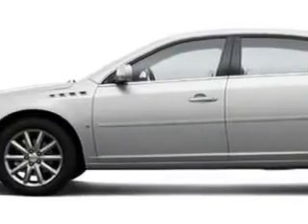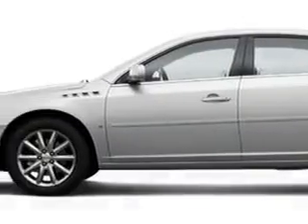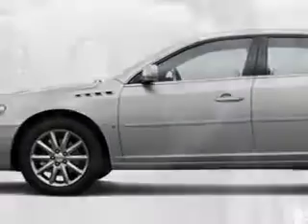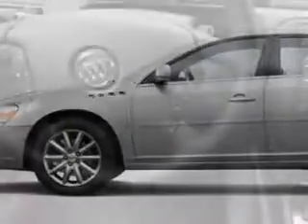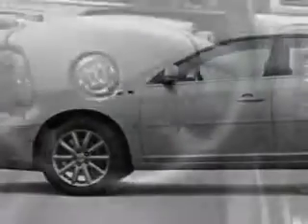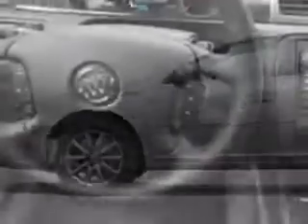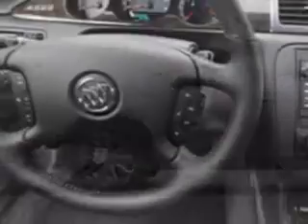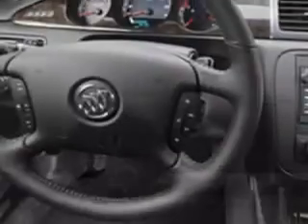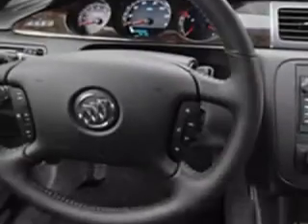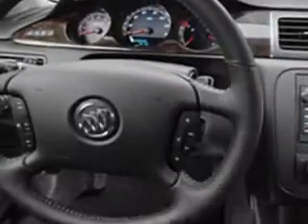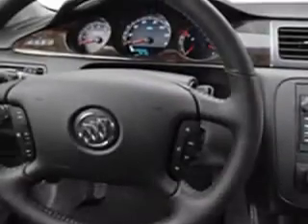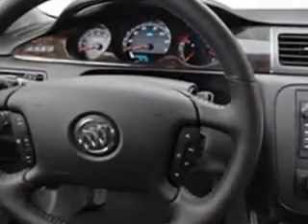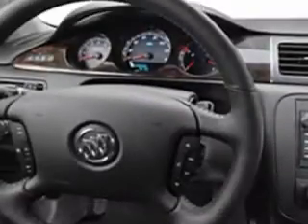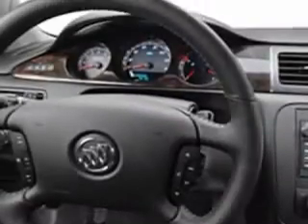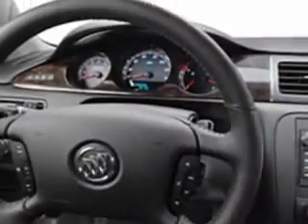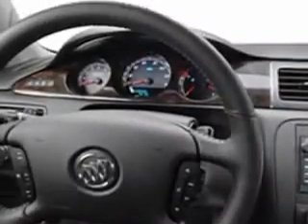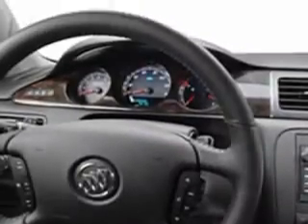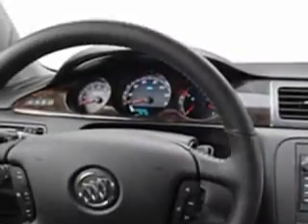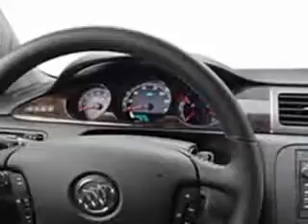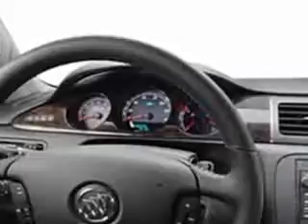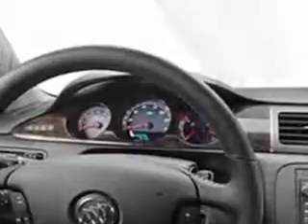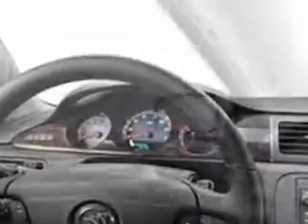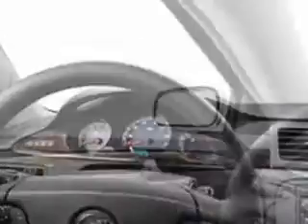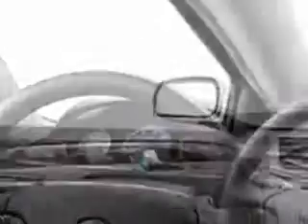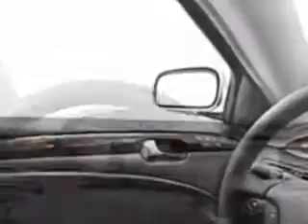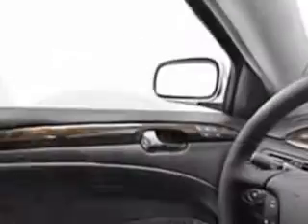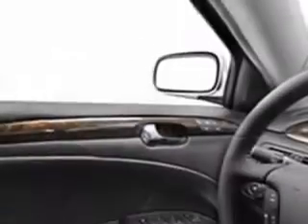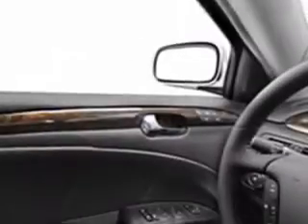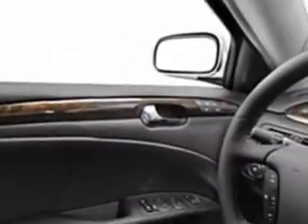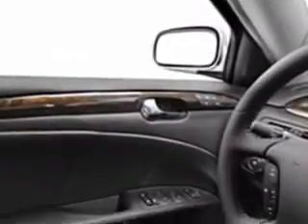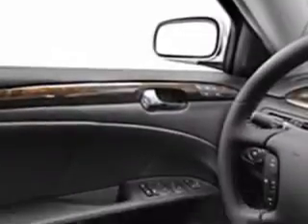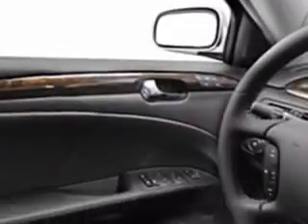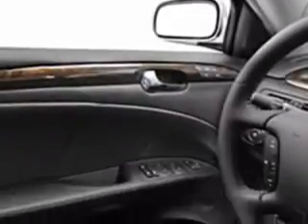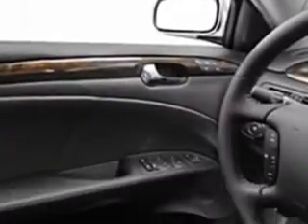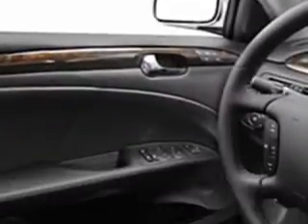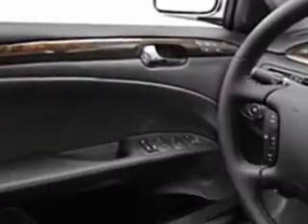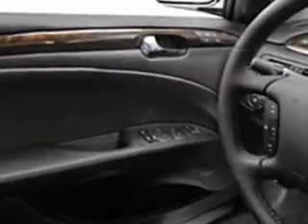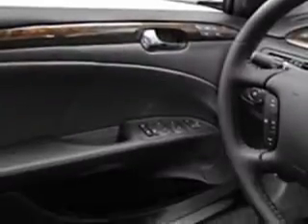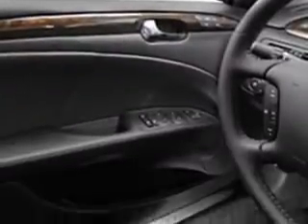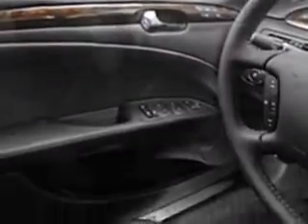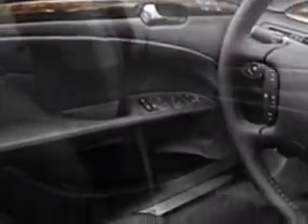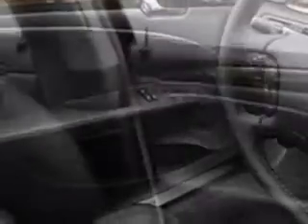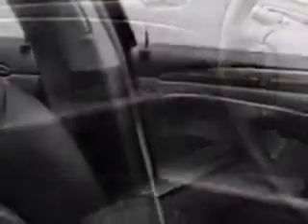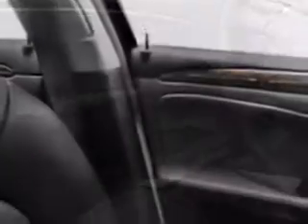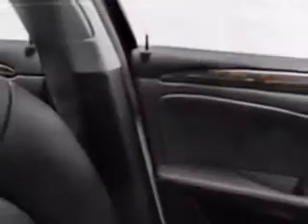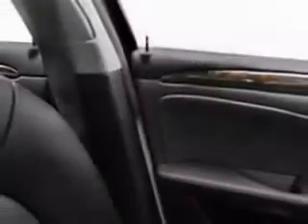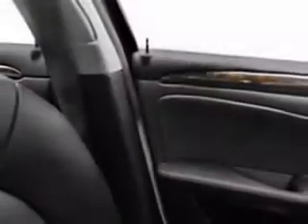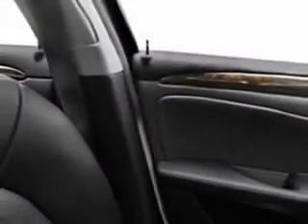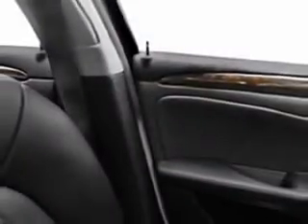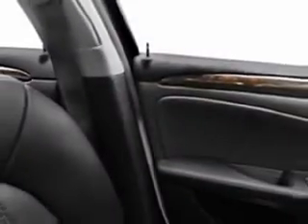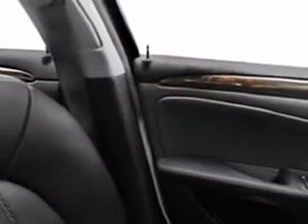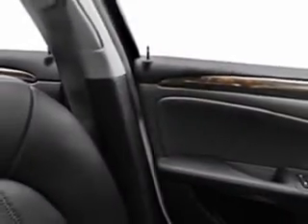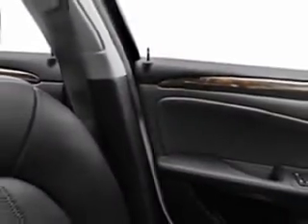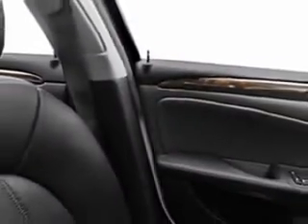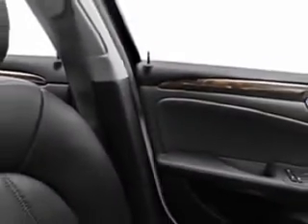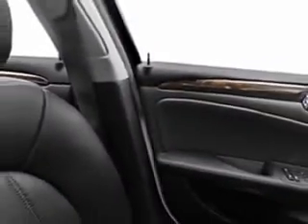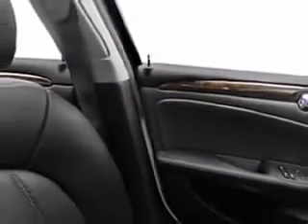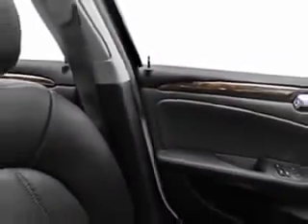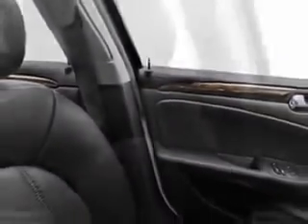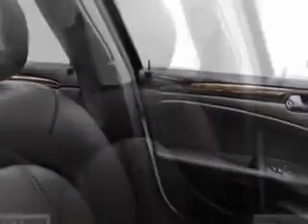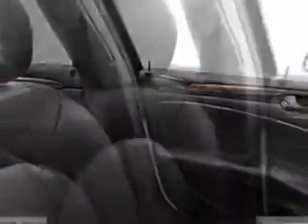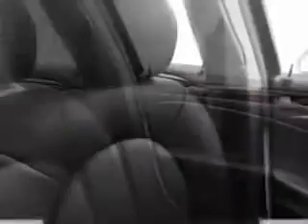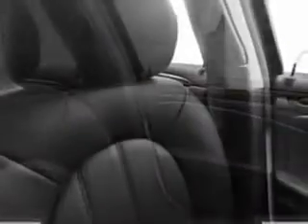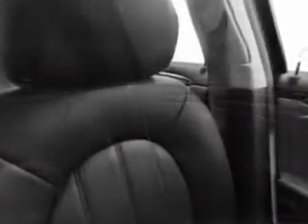Enjoy the drive and have peace of mind and drive your entire family in this 06 Buick Lucerne. See us at Harry Robinson Buick GMC today.